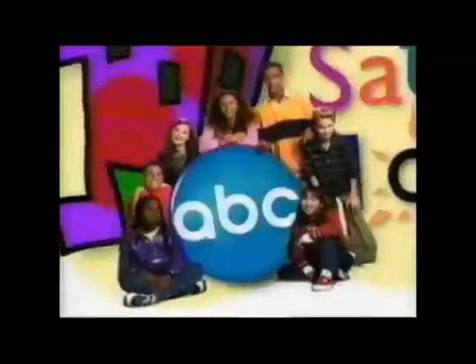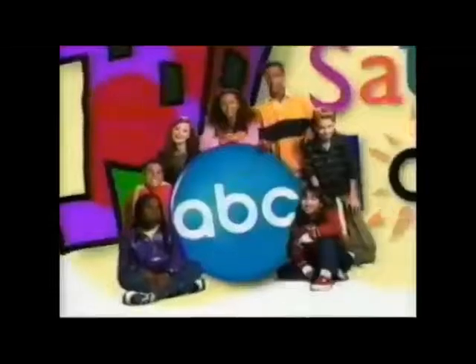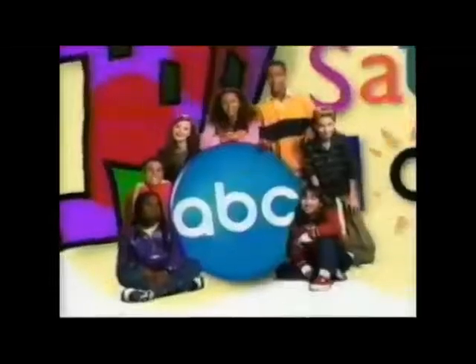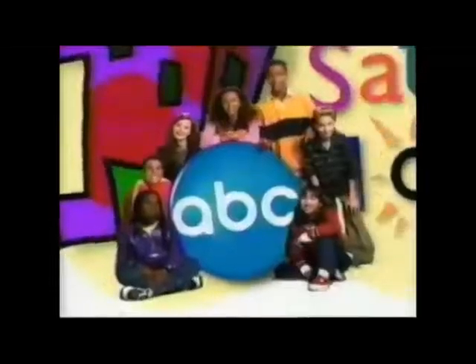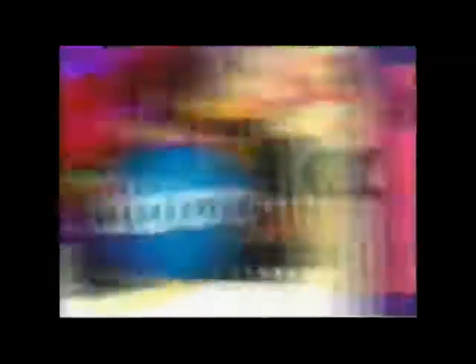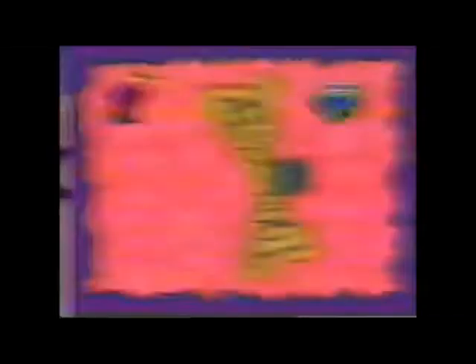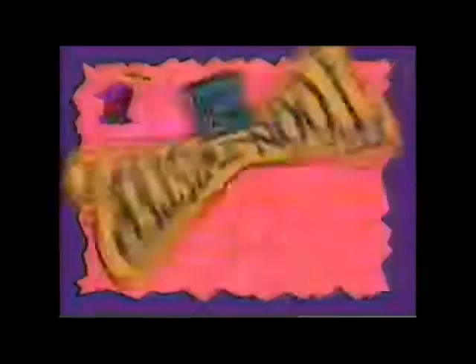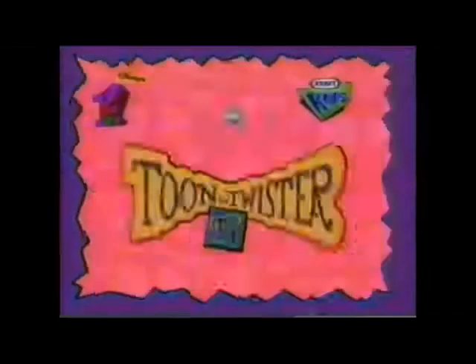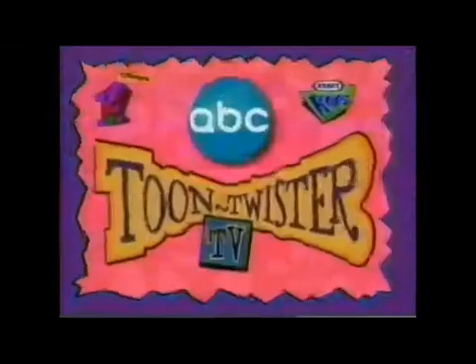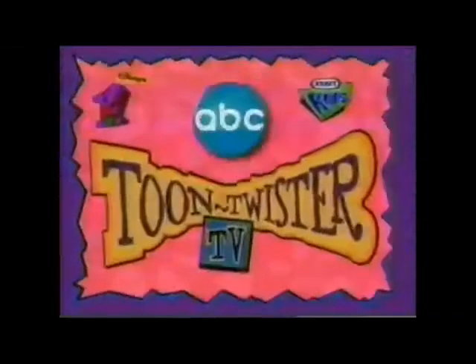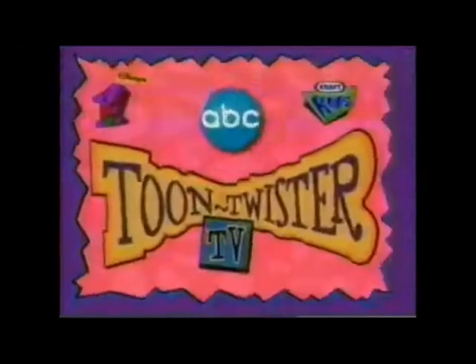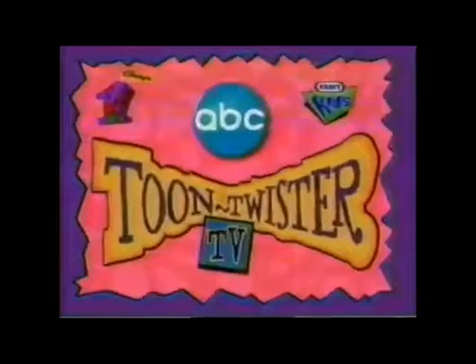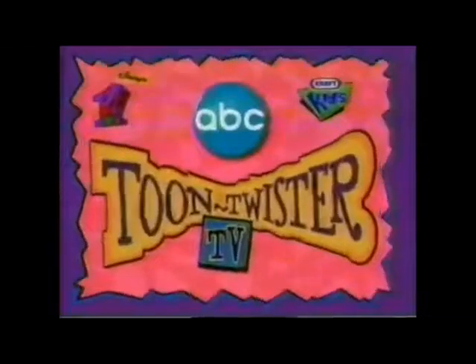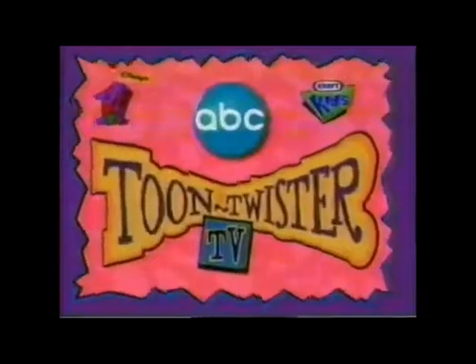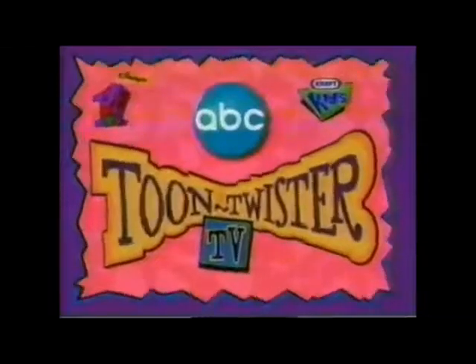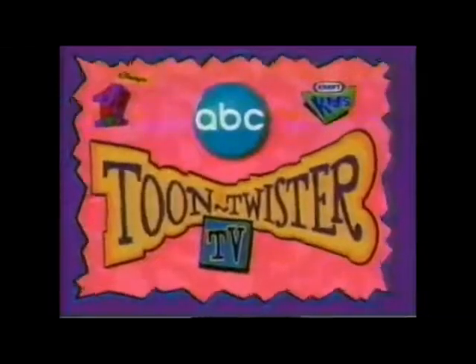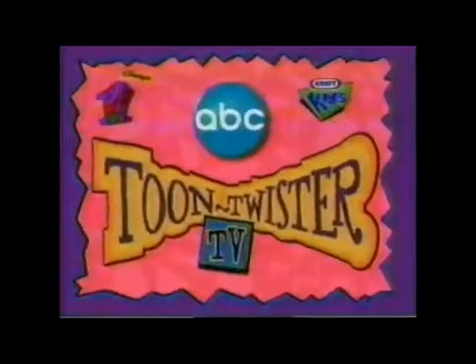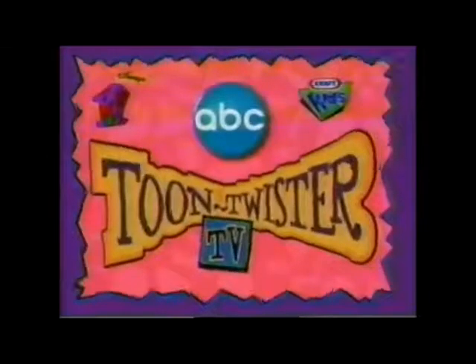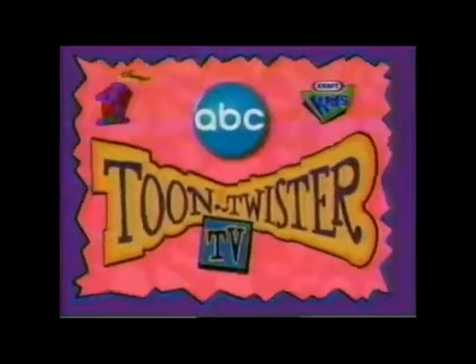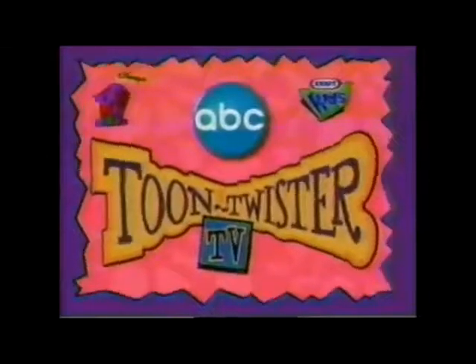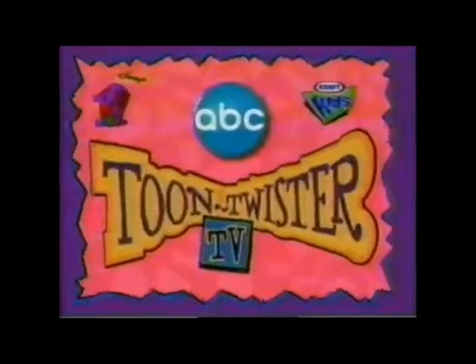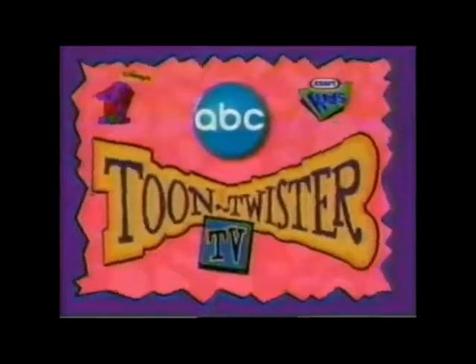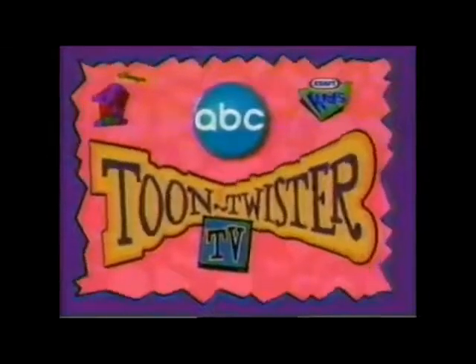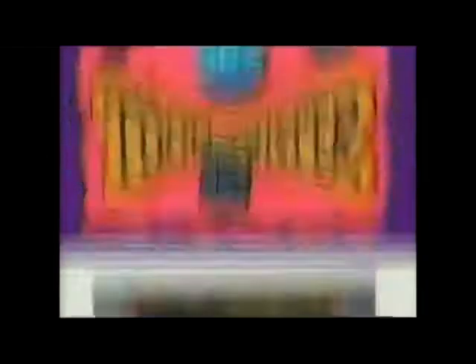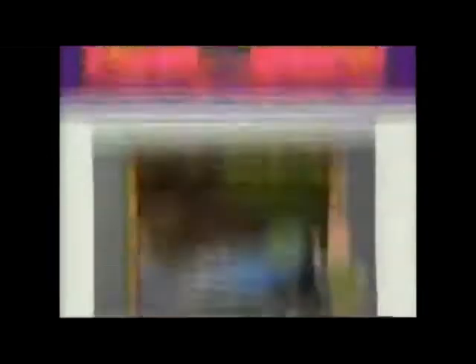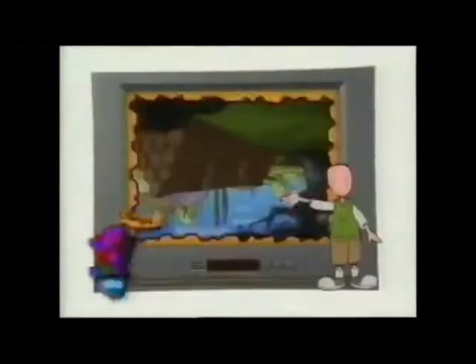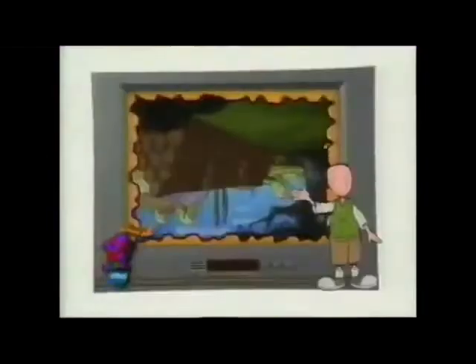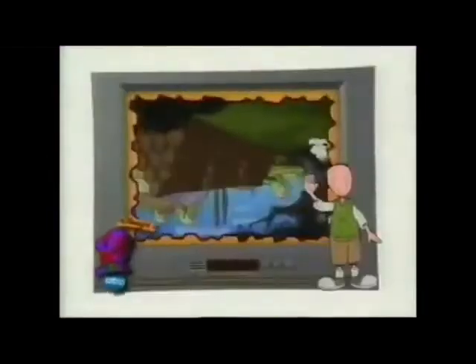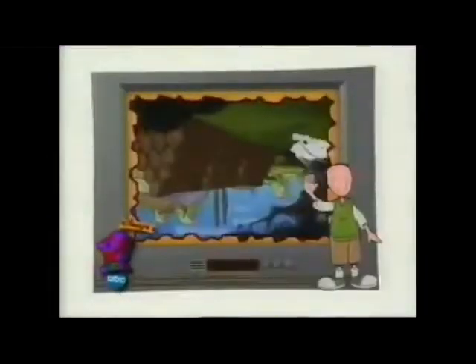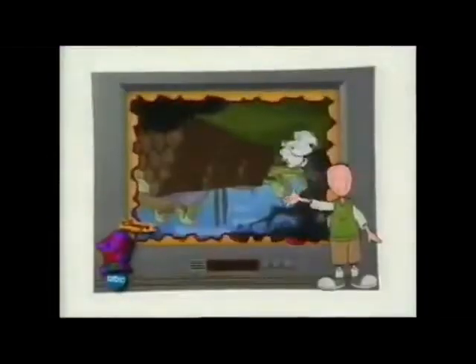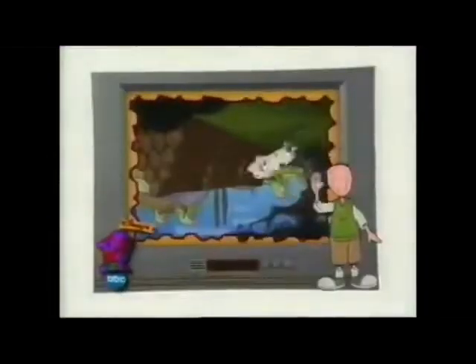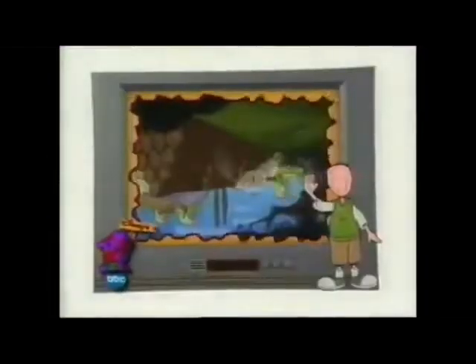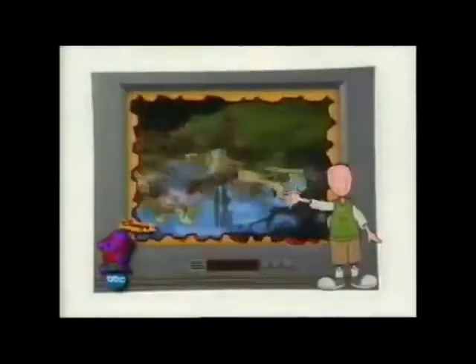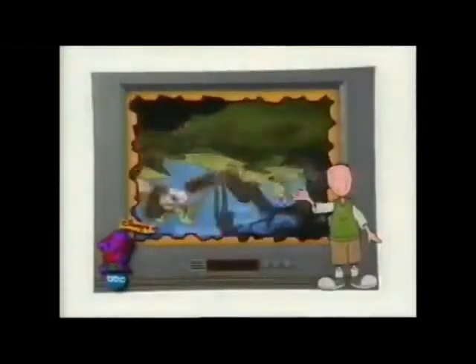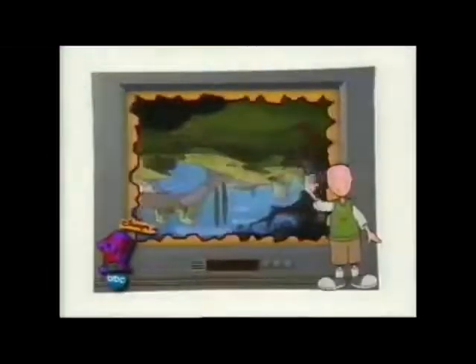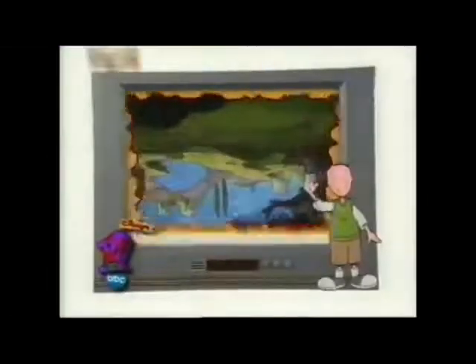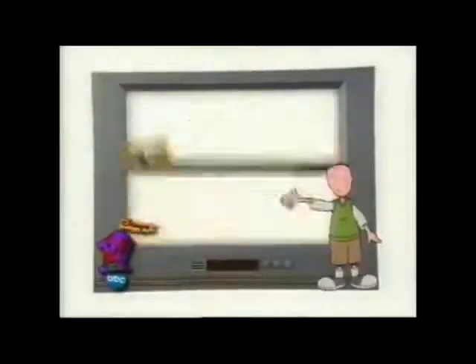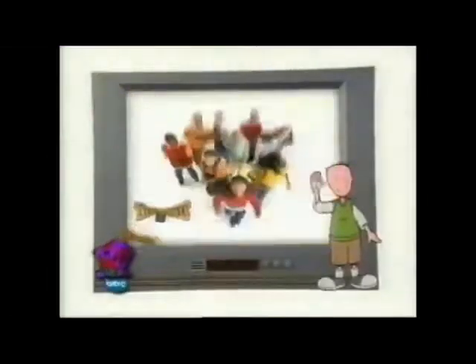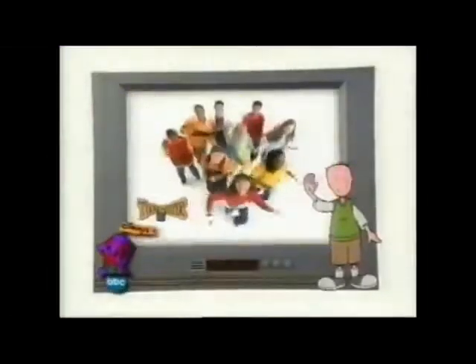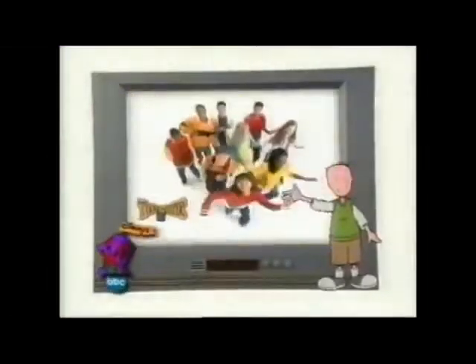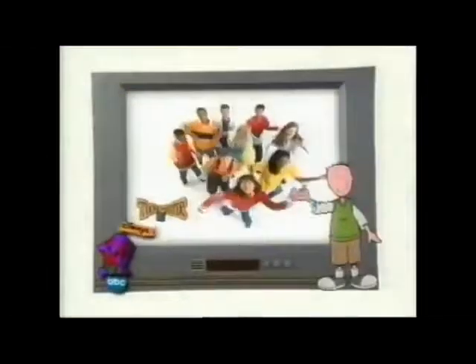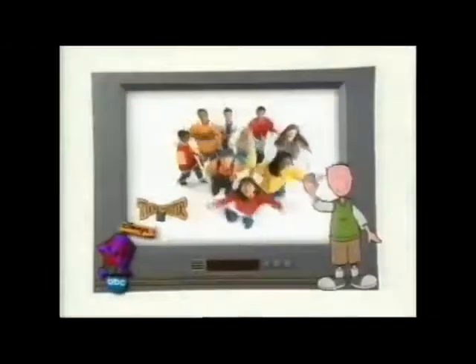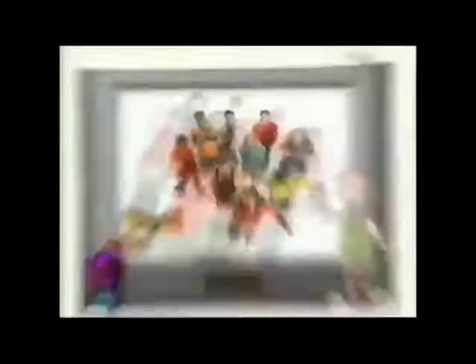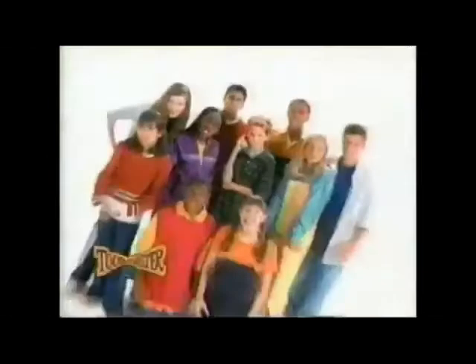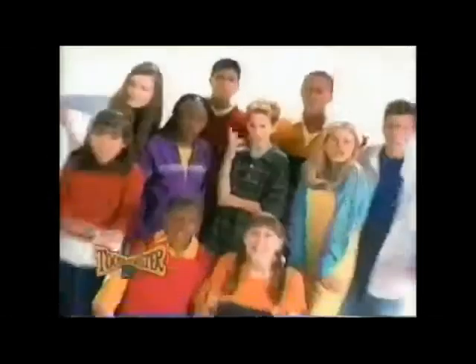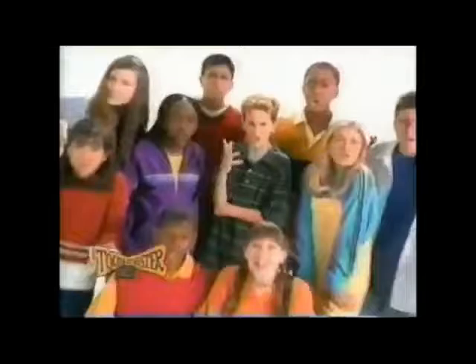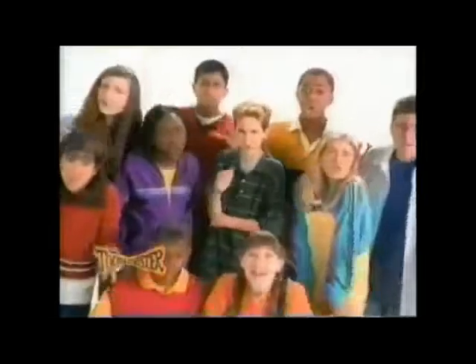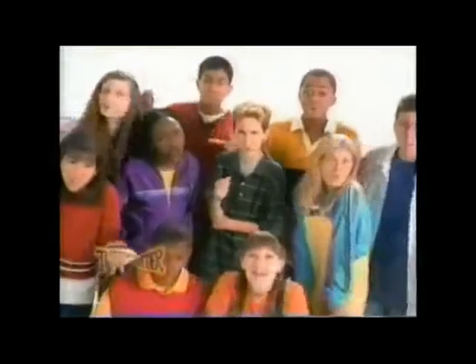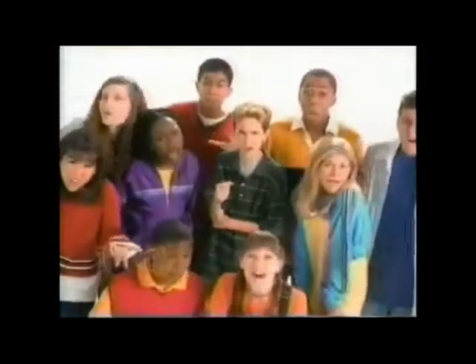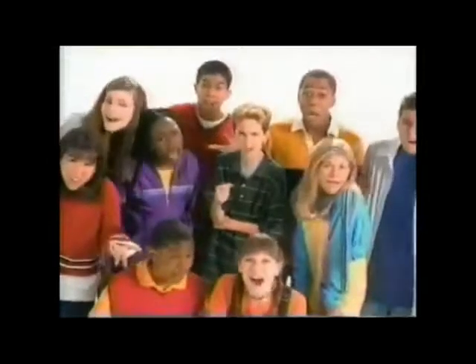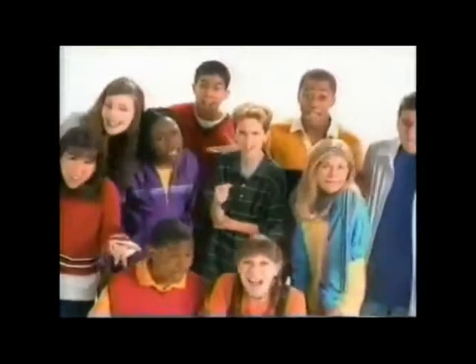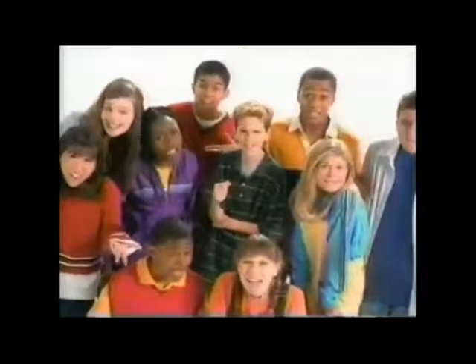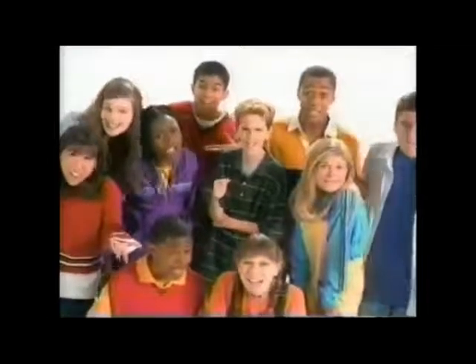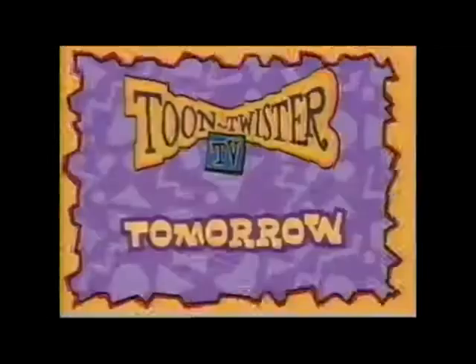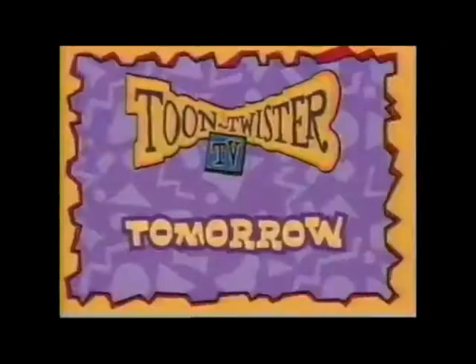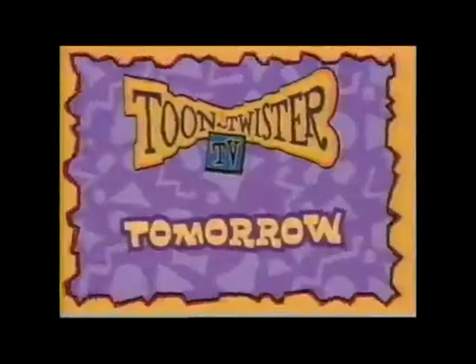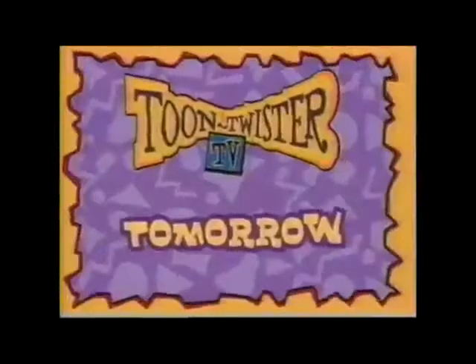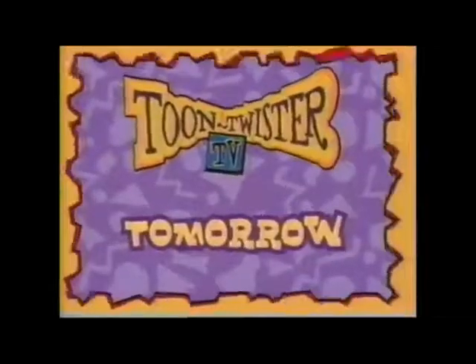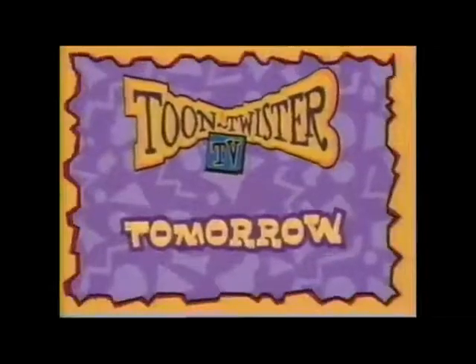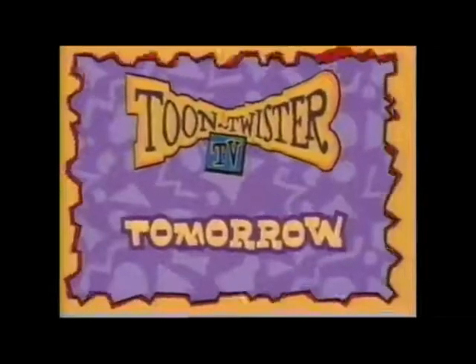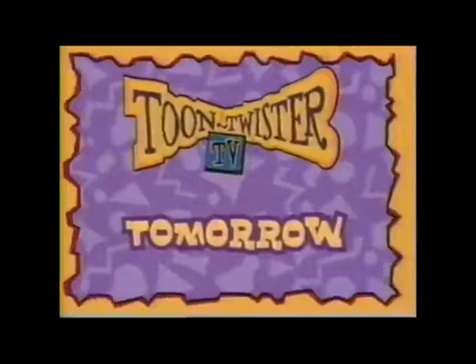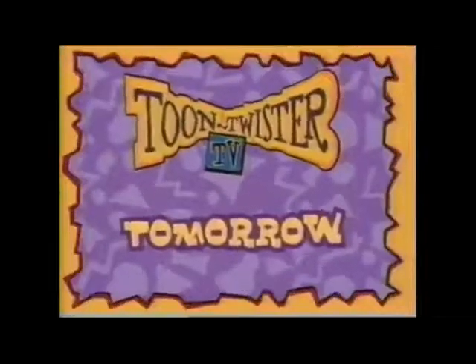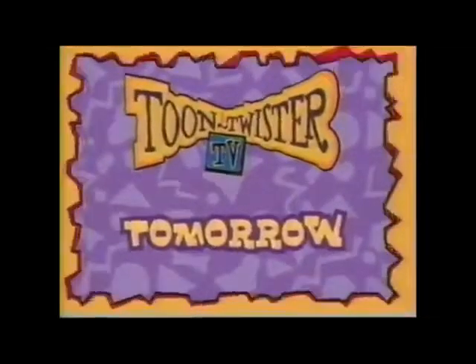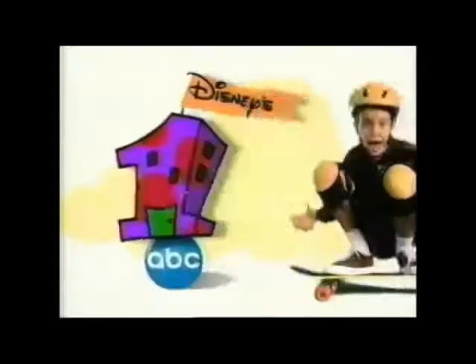Get ready, kids. Toon Twister TV is coming to Disney's One Saturday Morning on ABC. Toon what? Toon Twister TV.